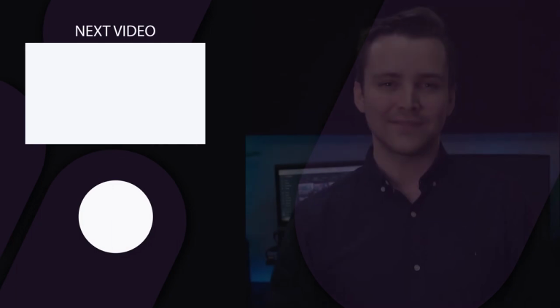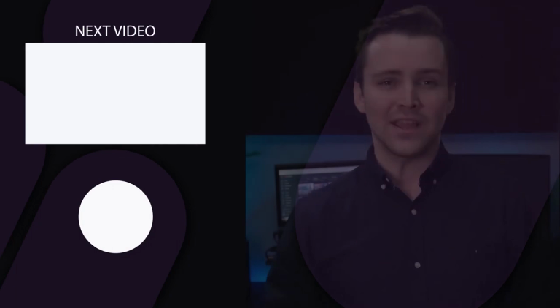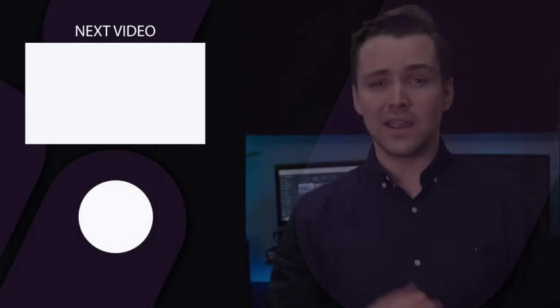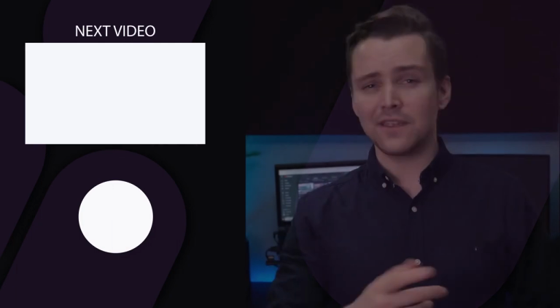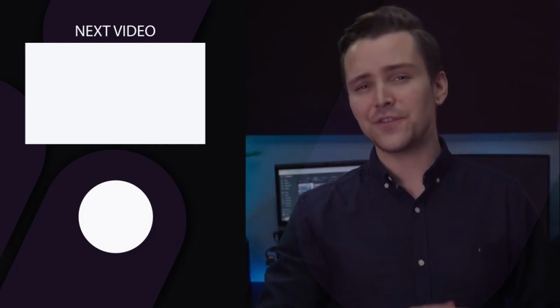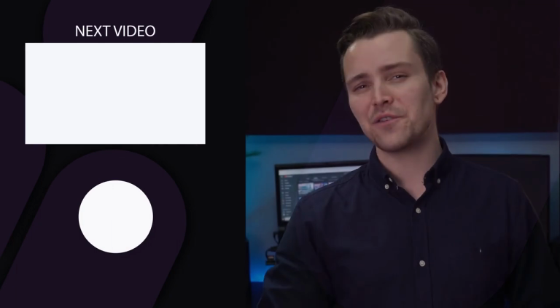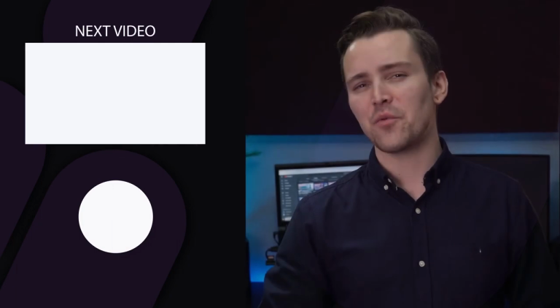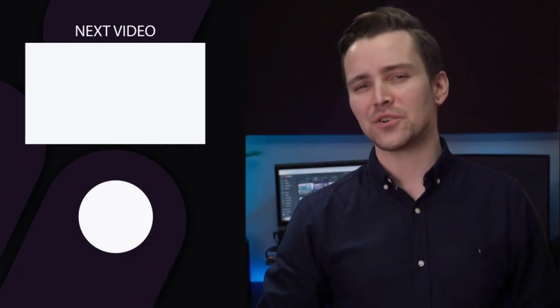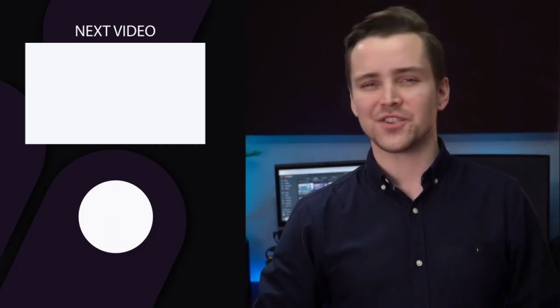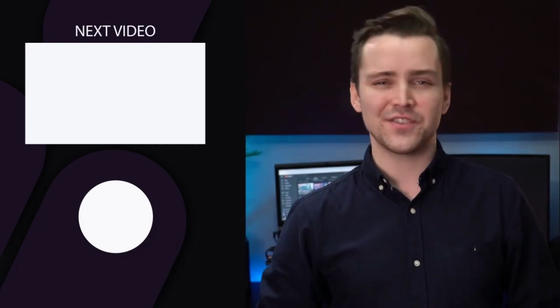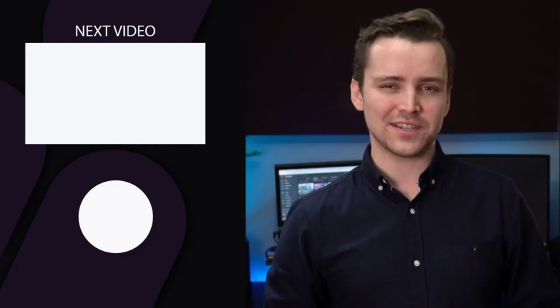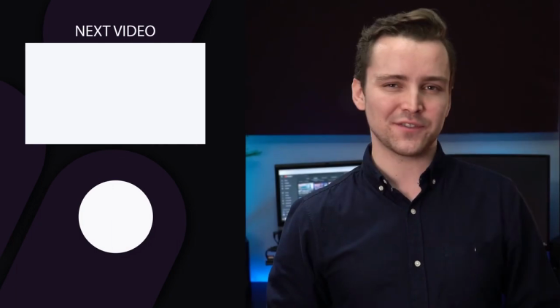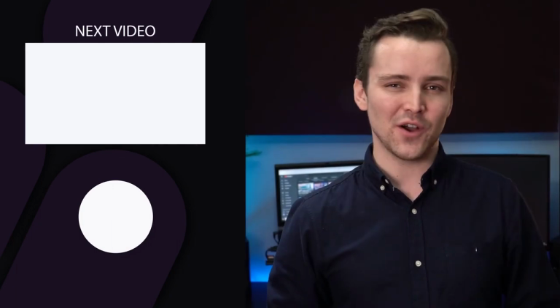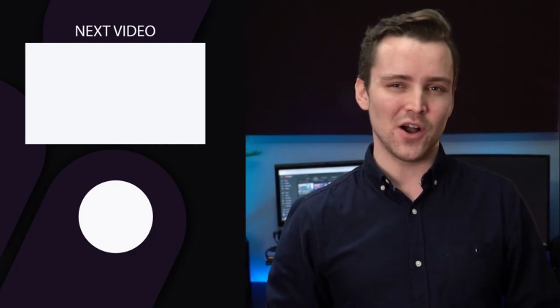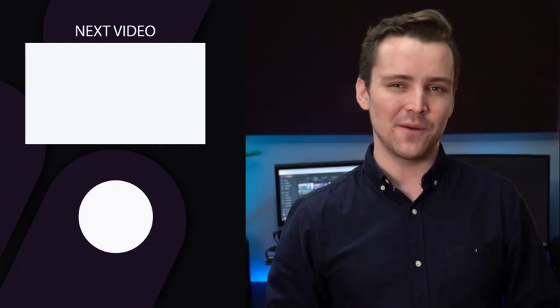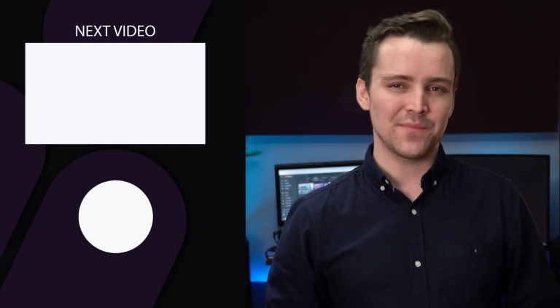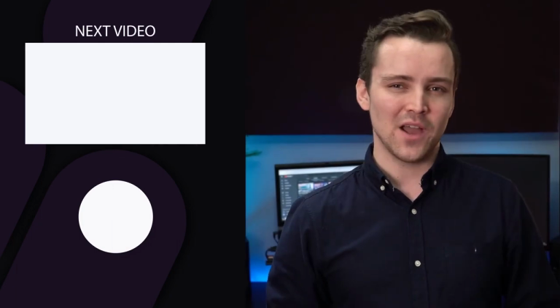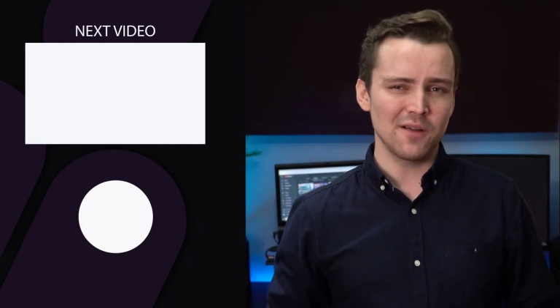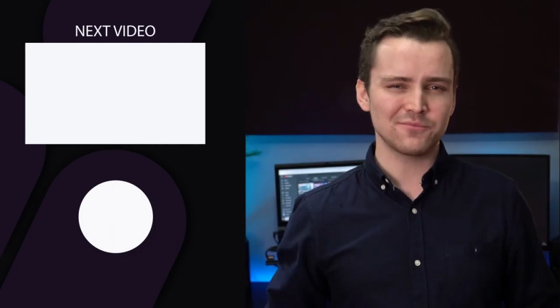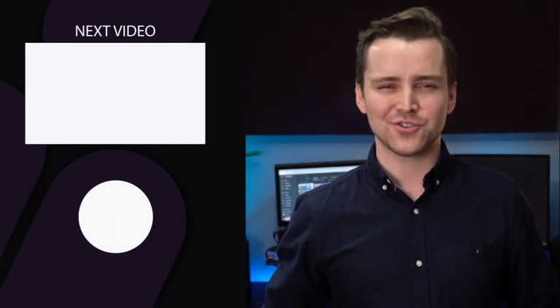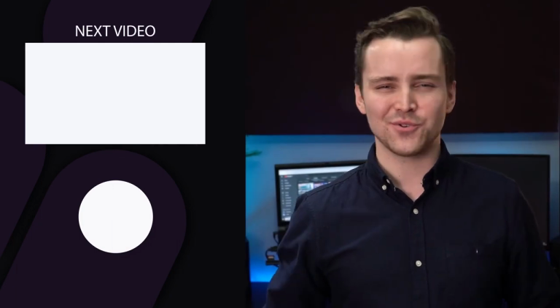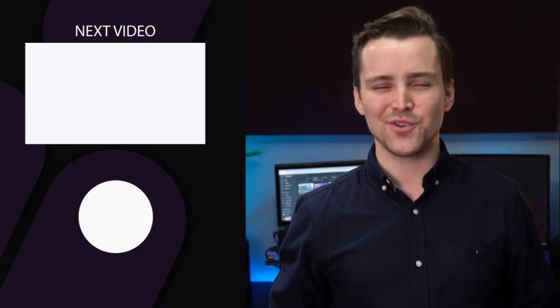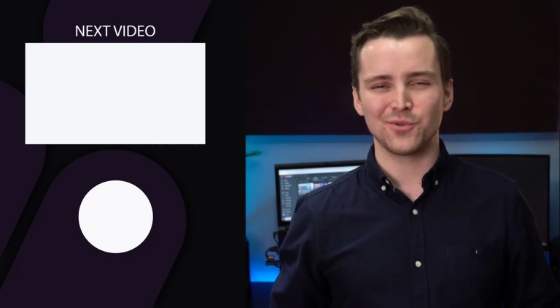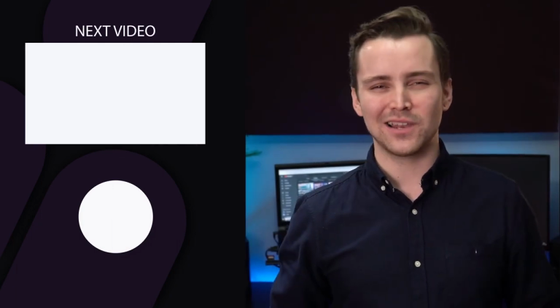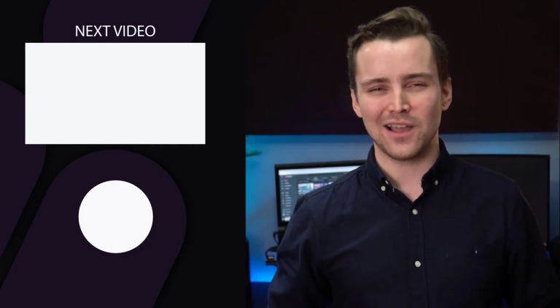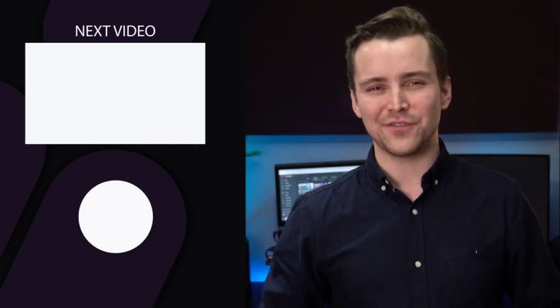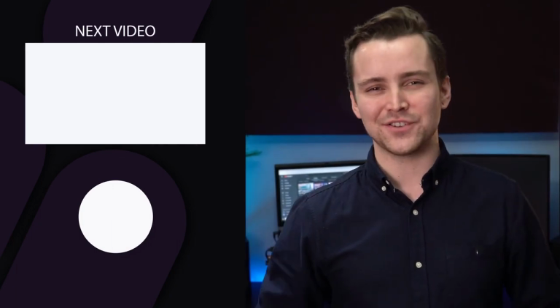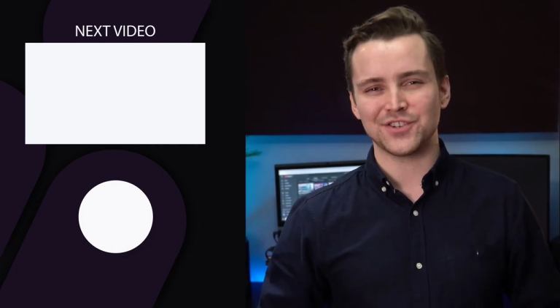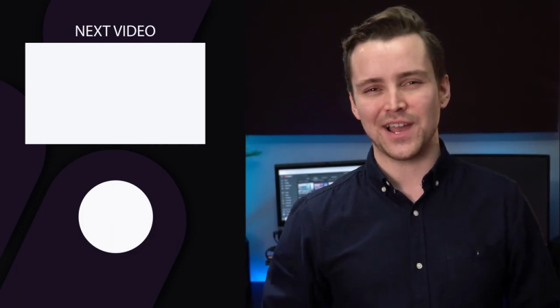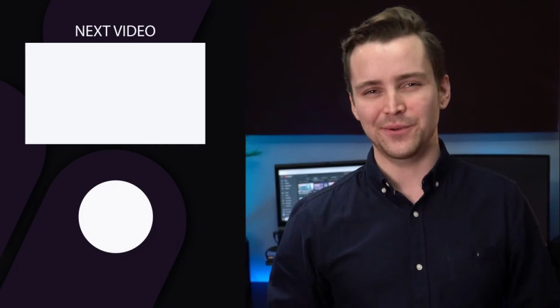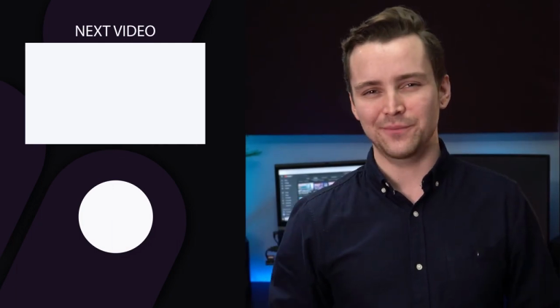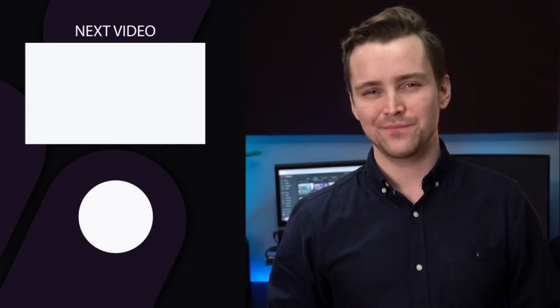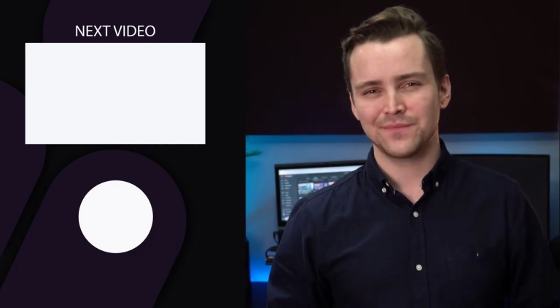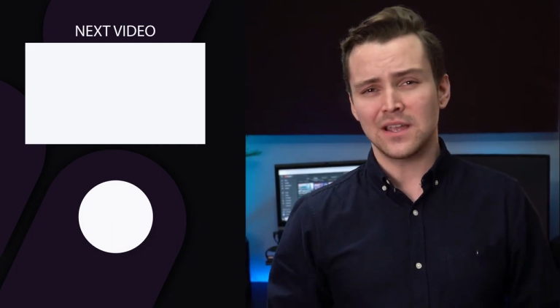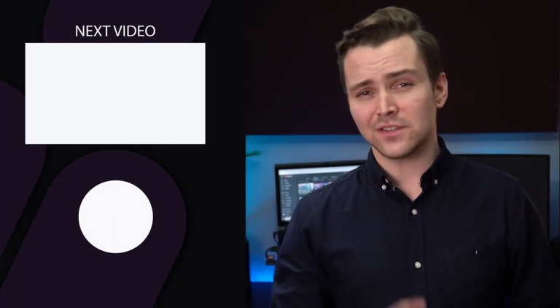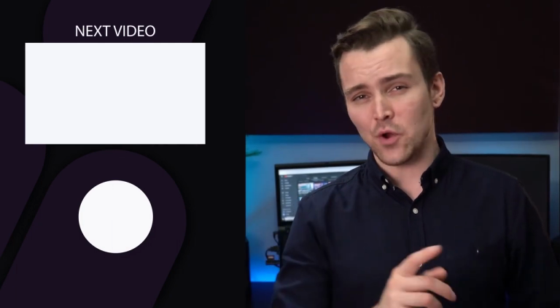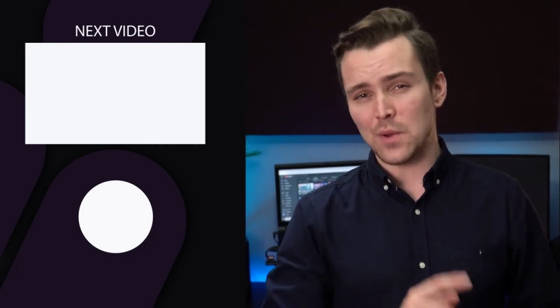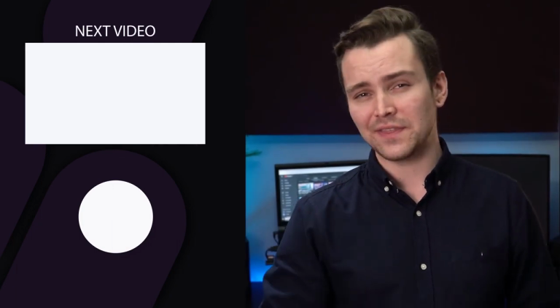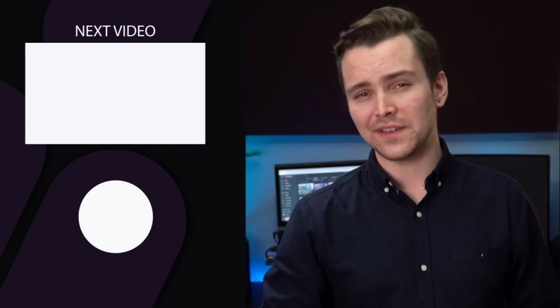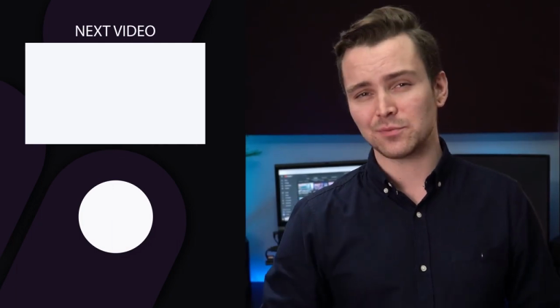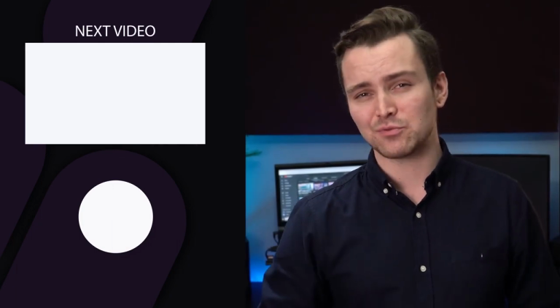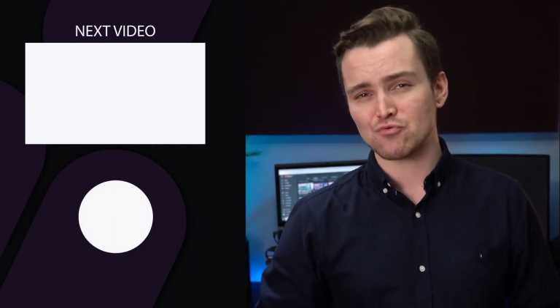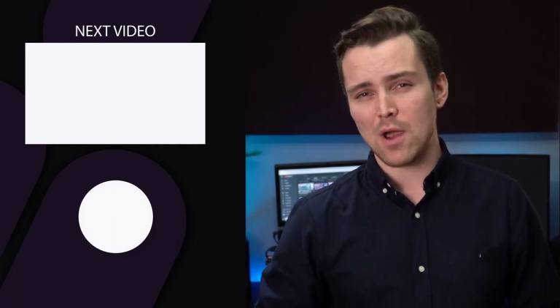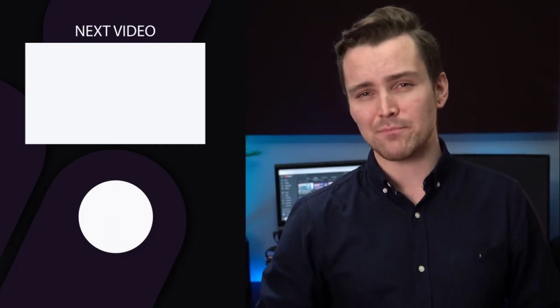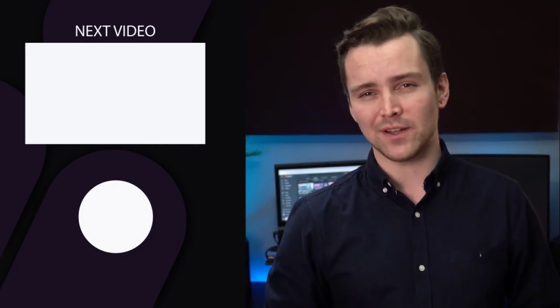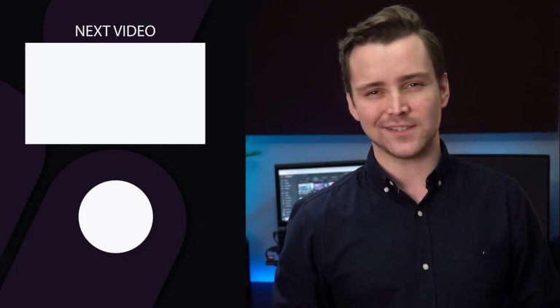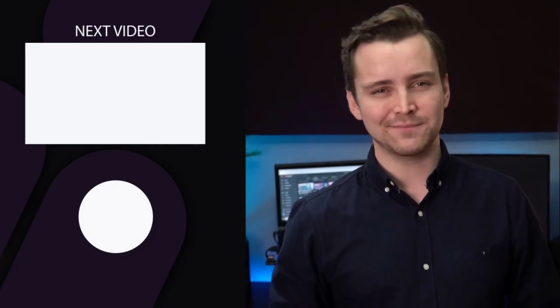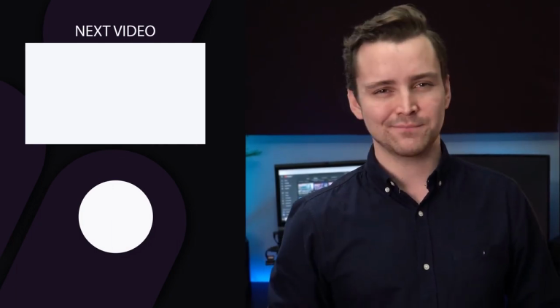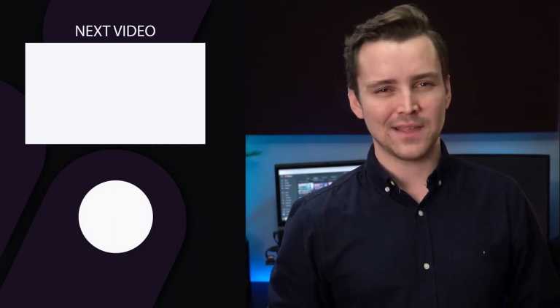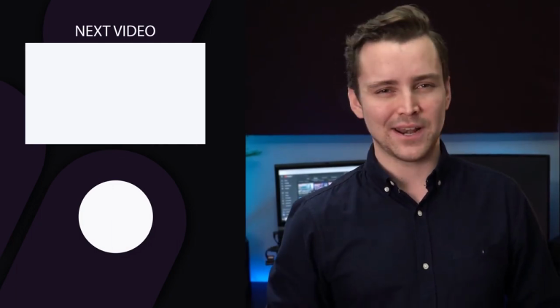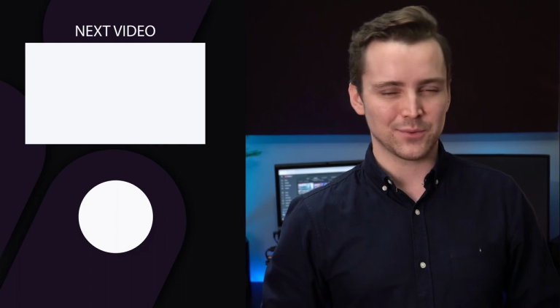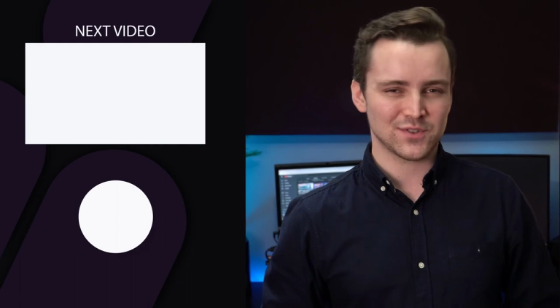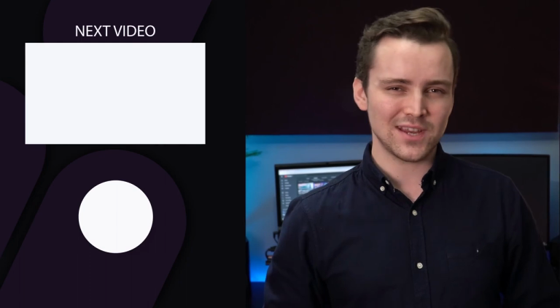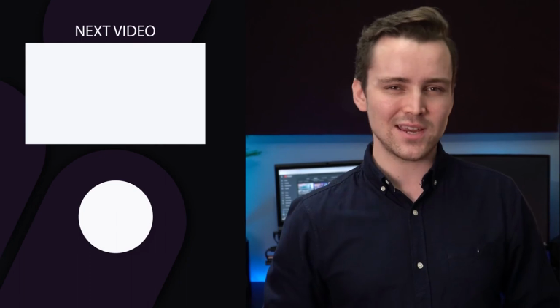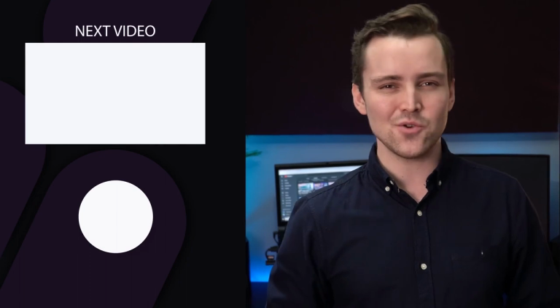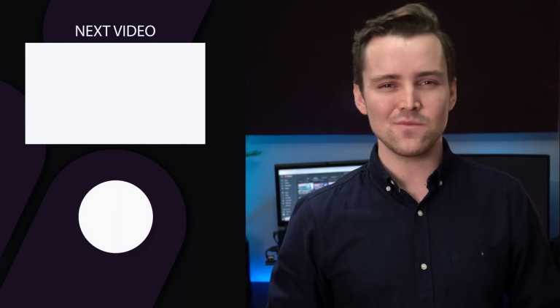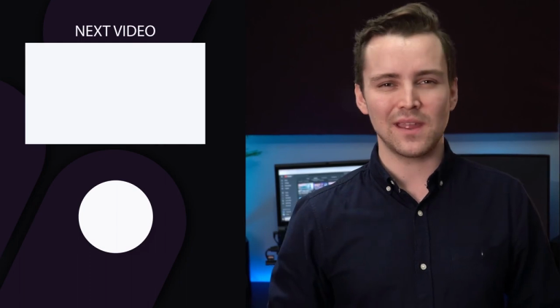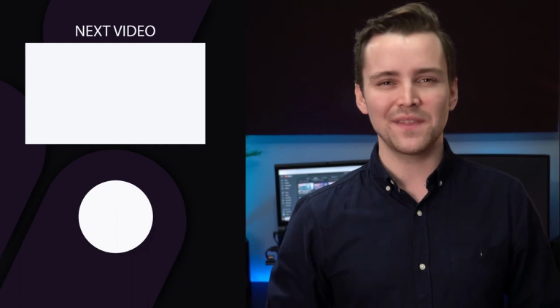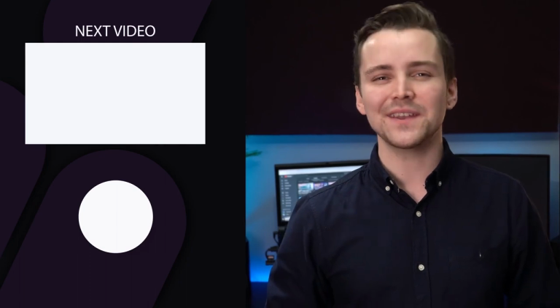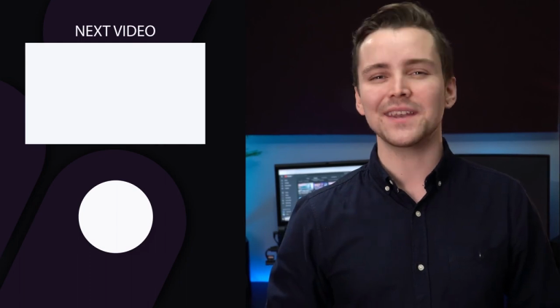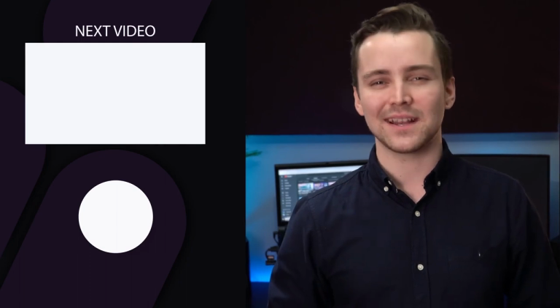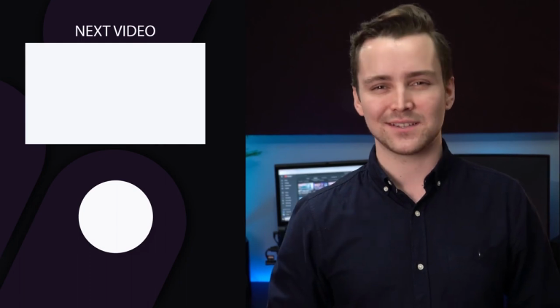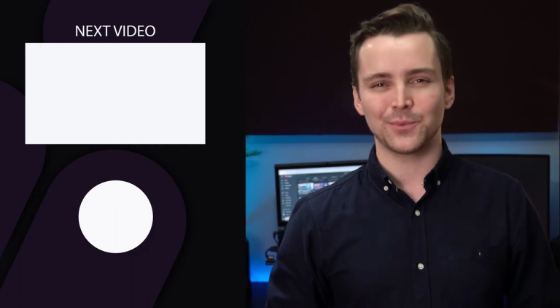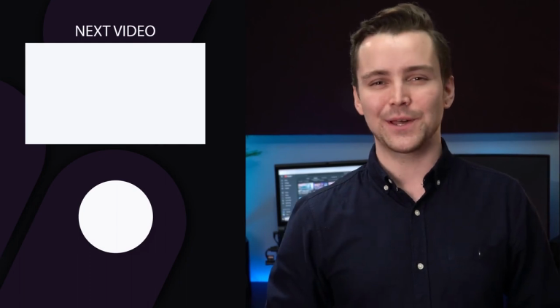If you've watched this far, I'm sure you'll love this channel. So hit that subscribe button and I'll see you in the next one.